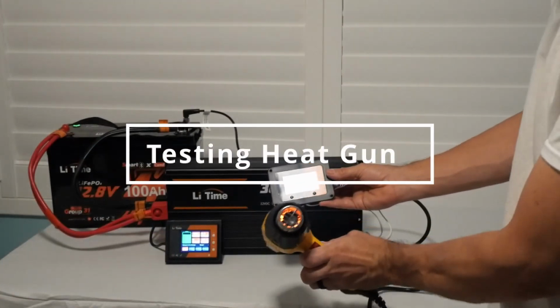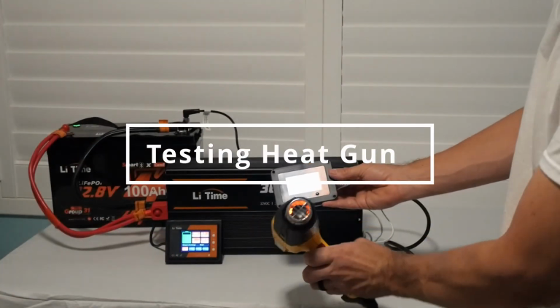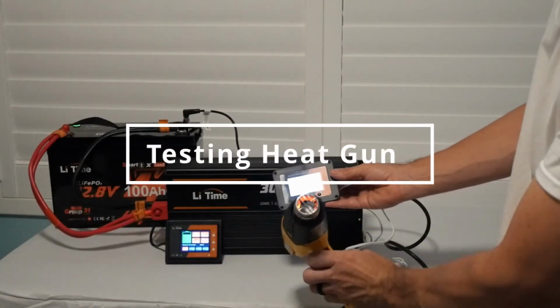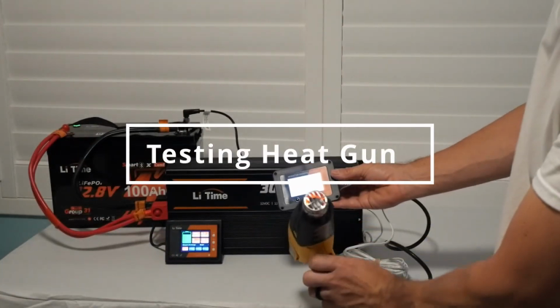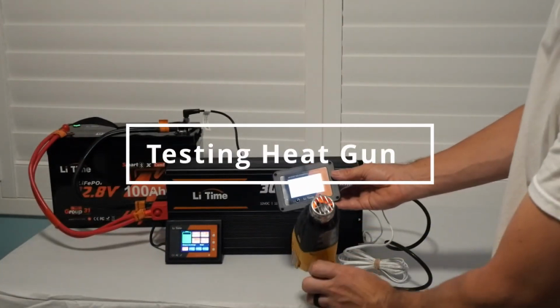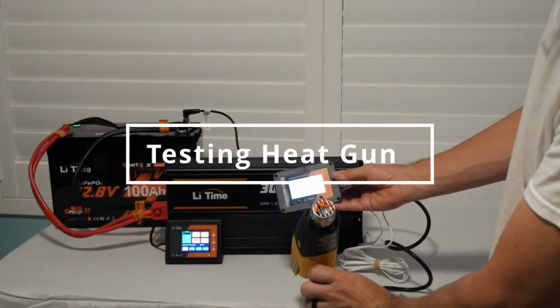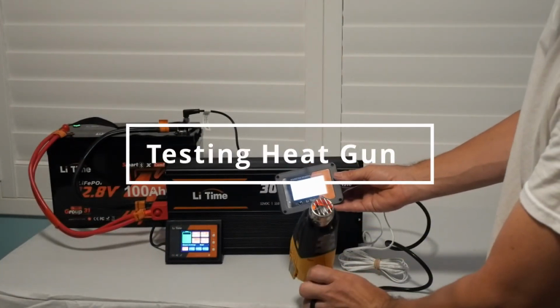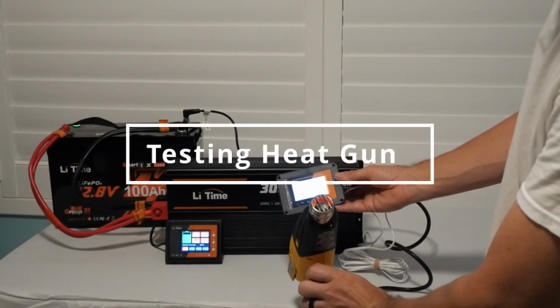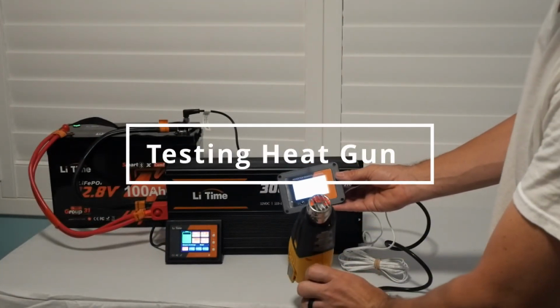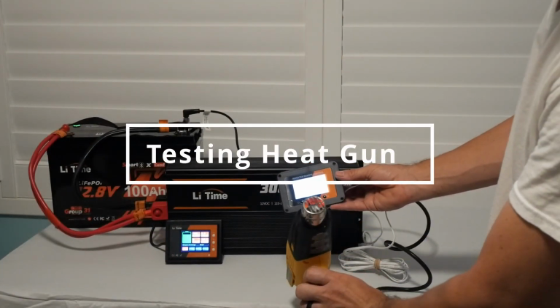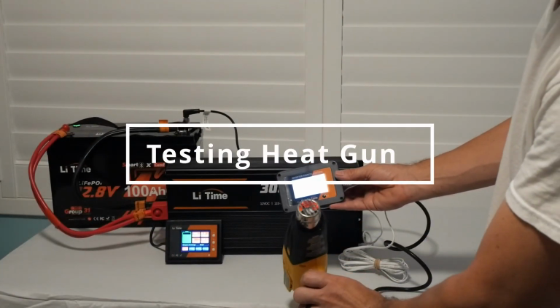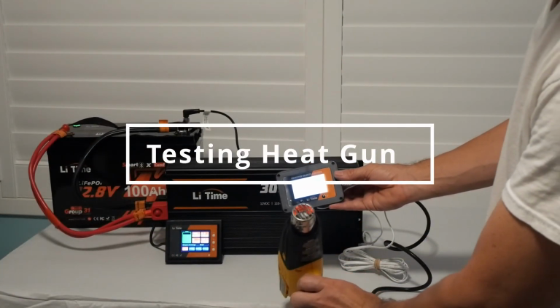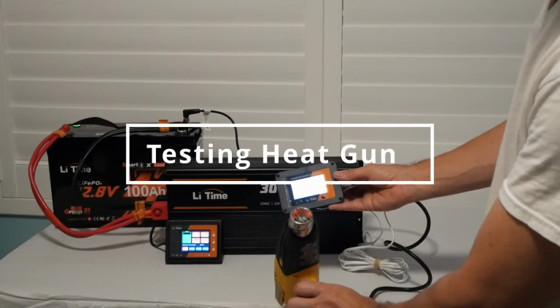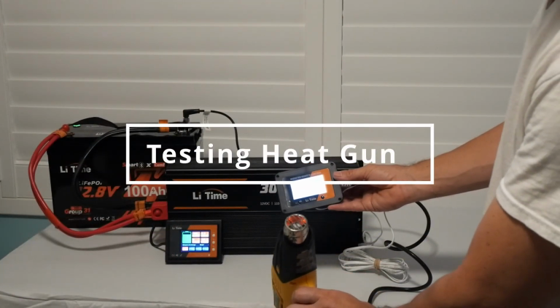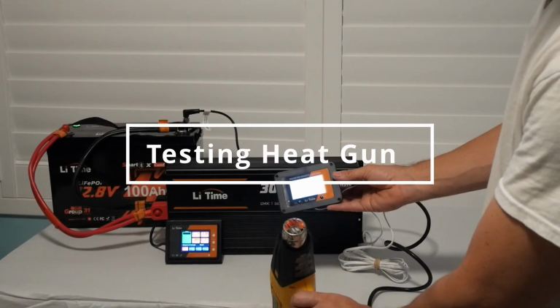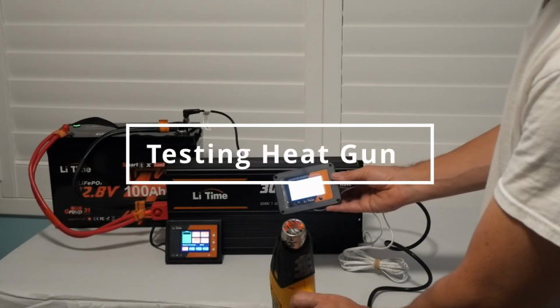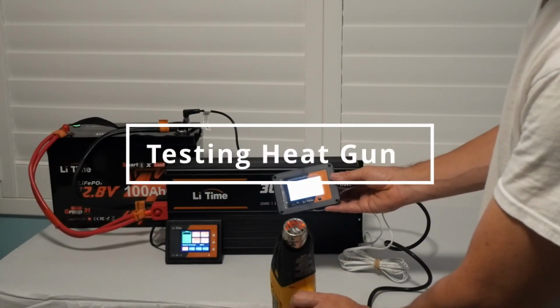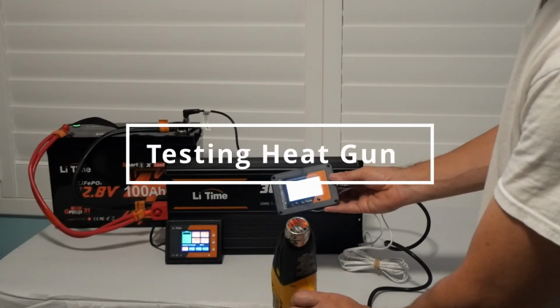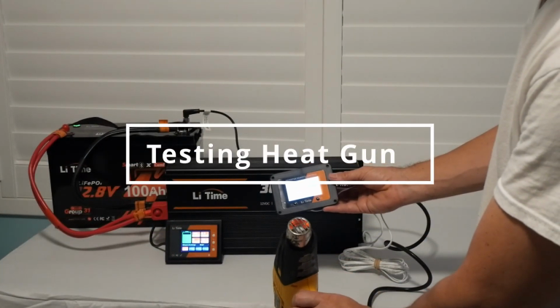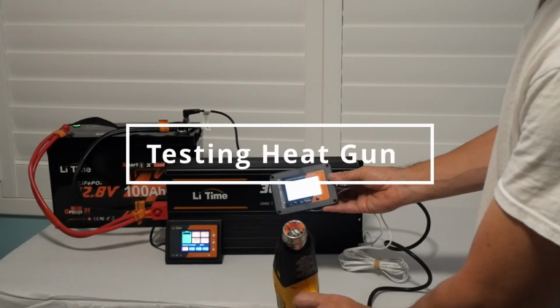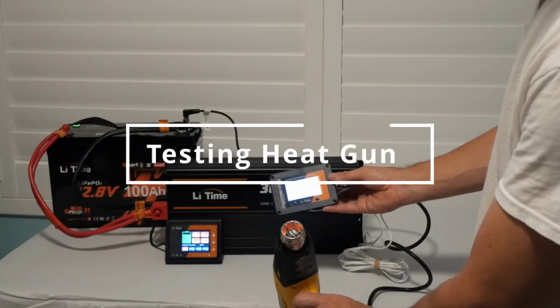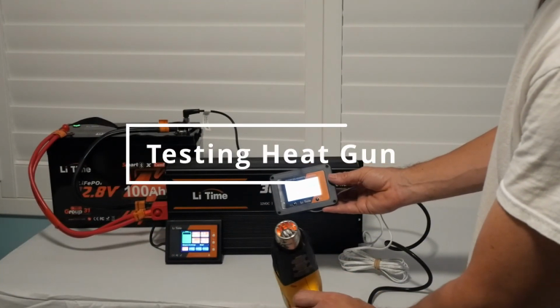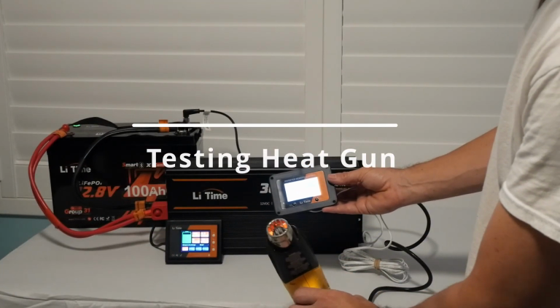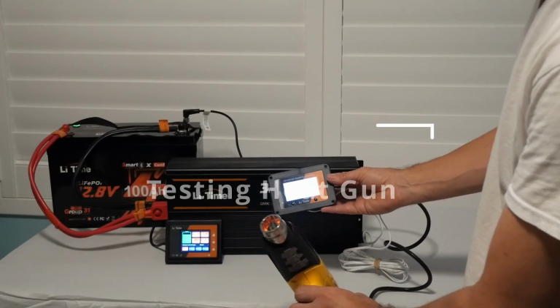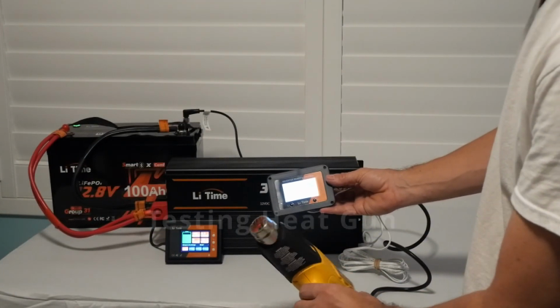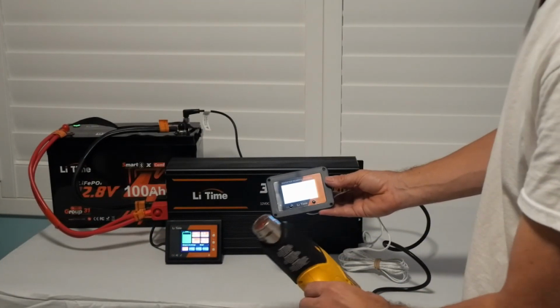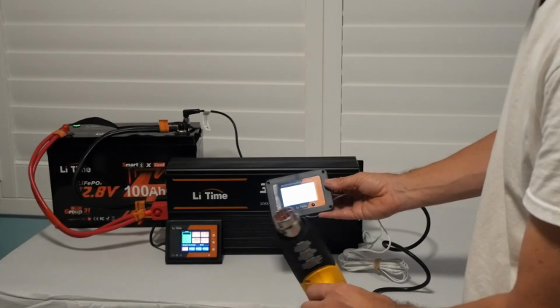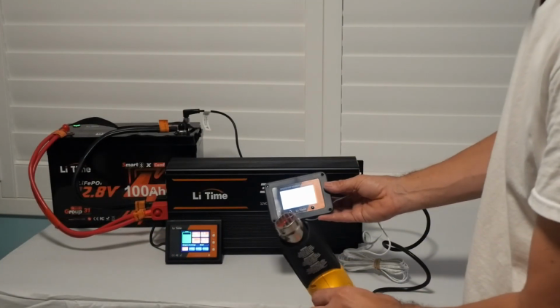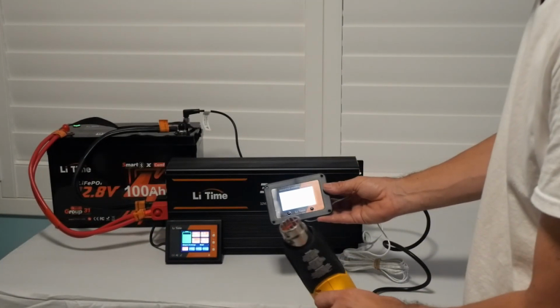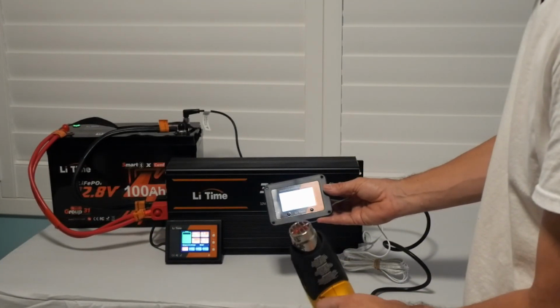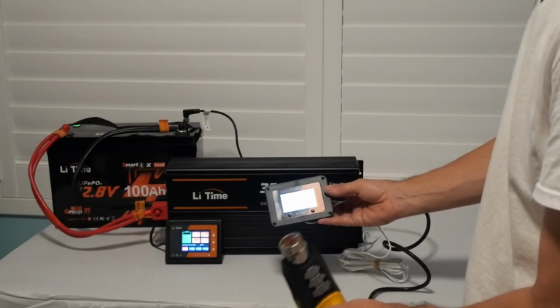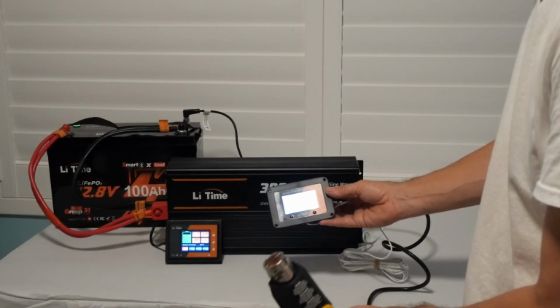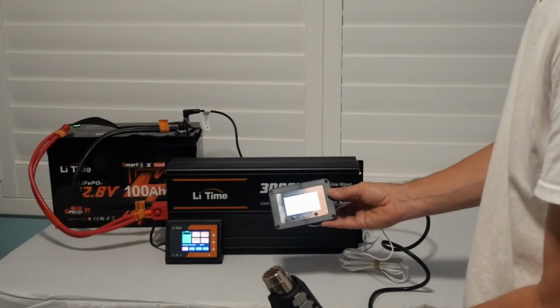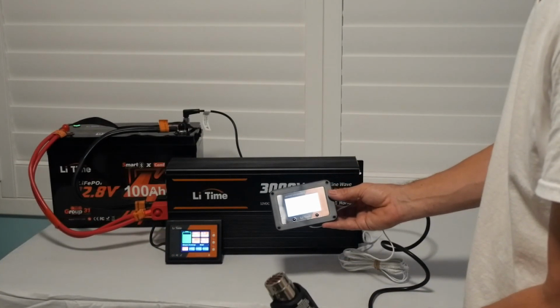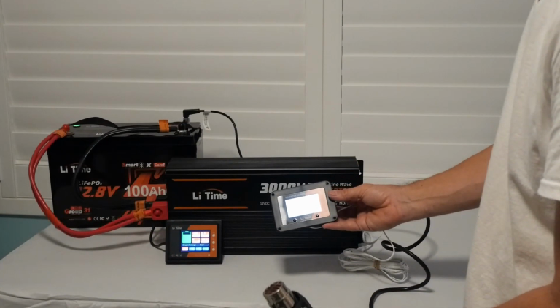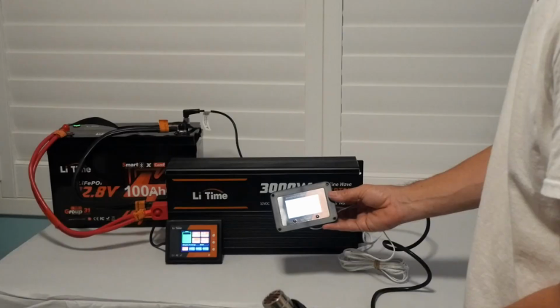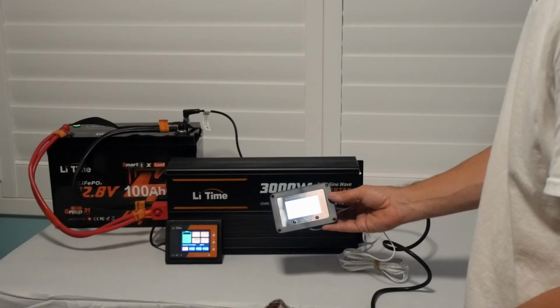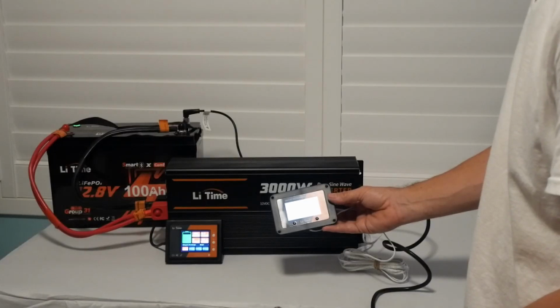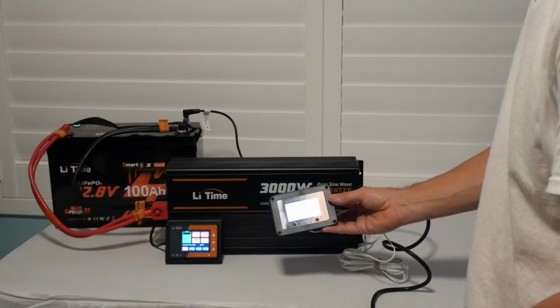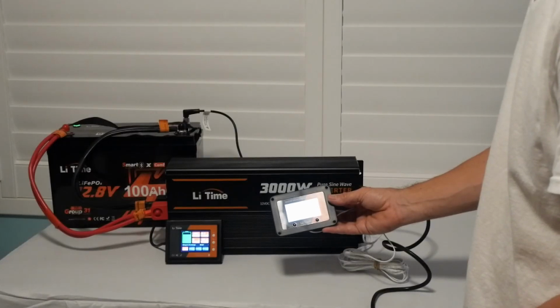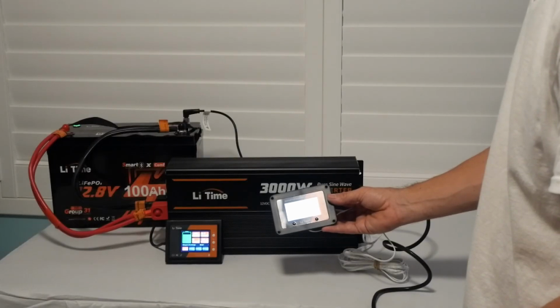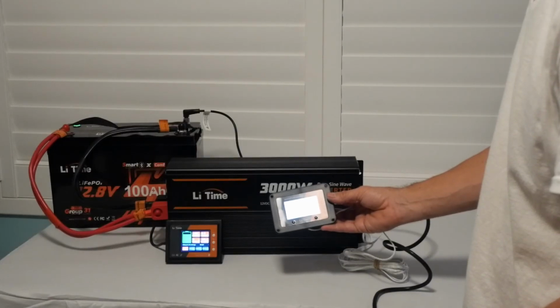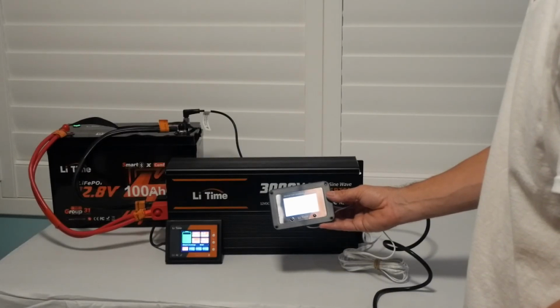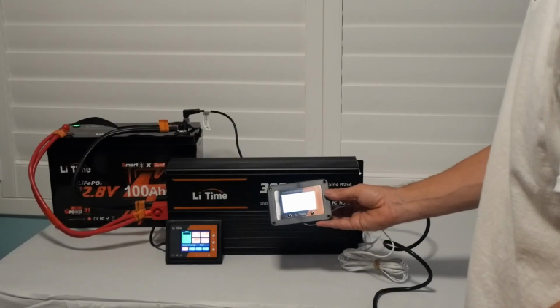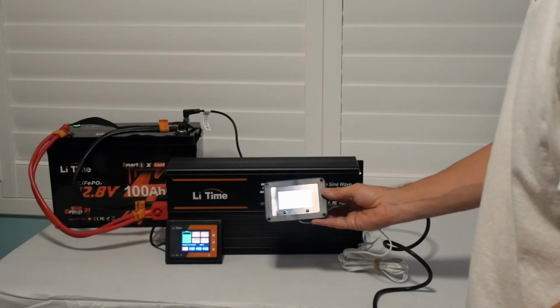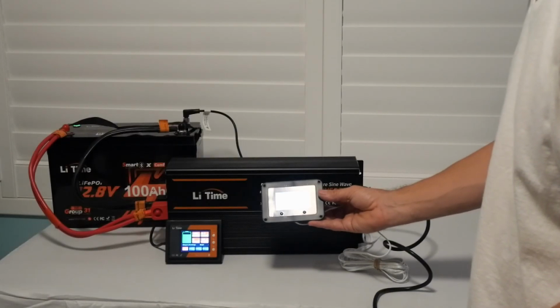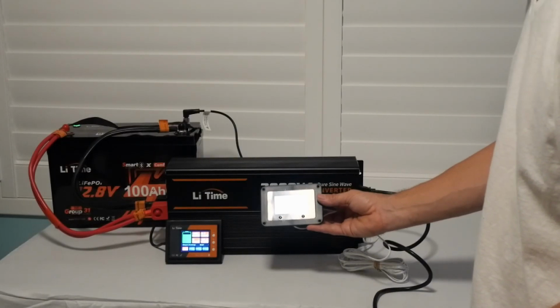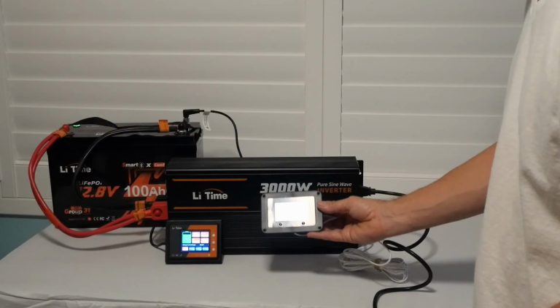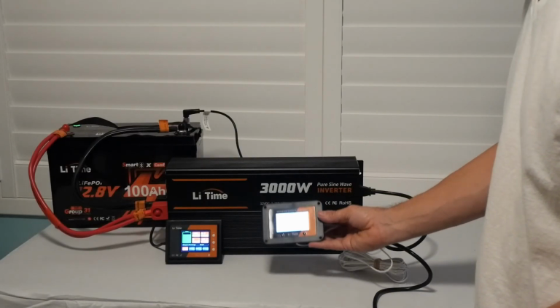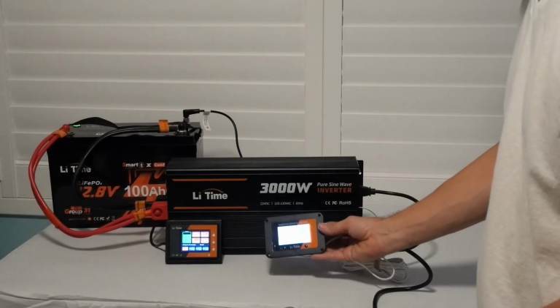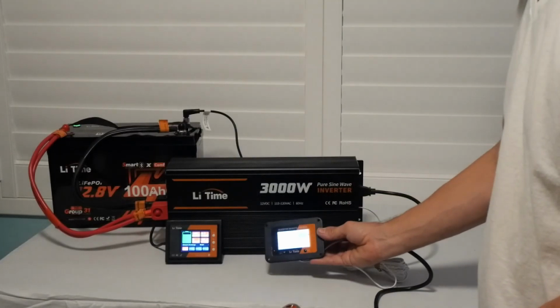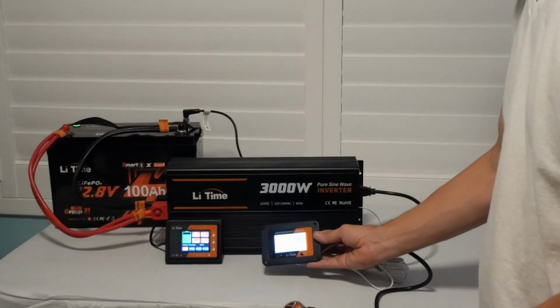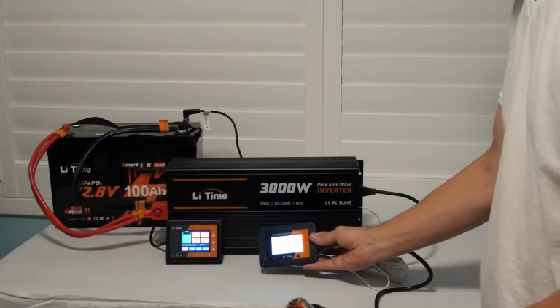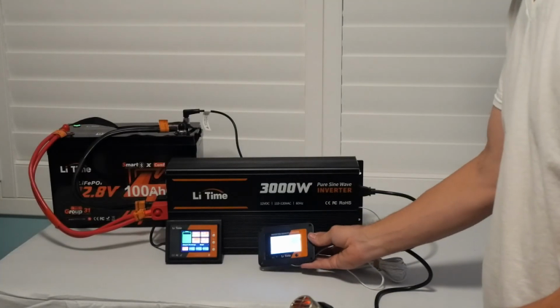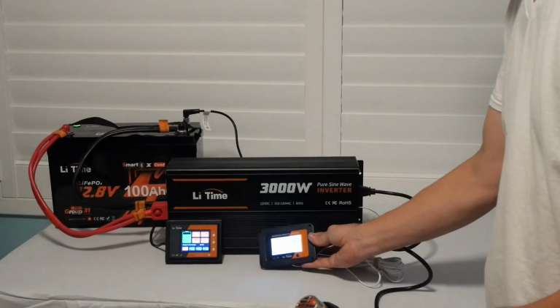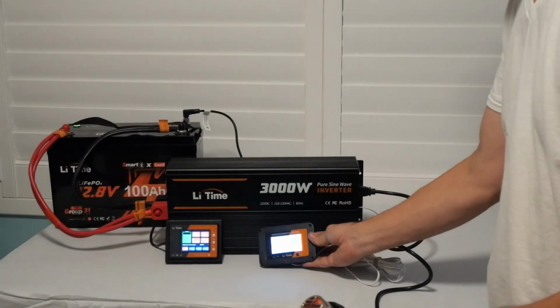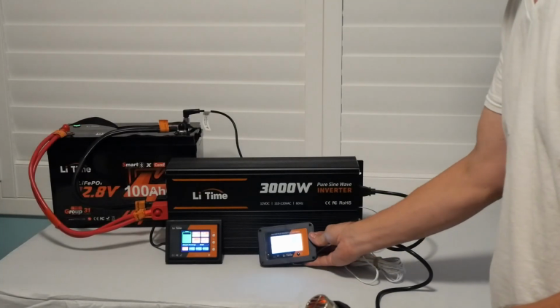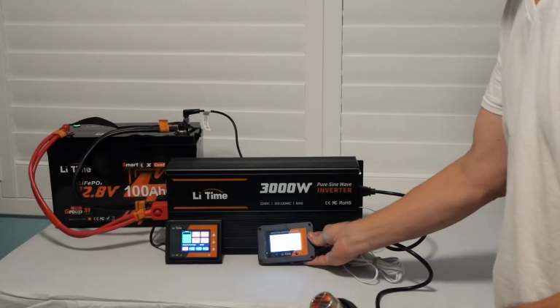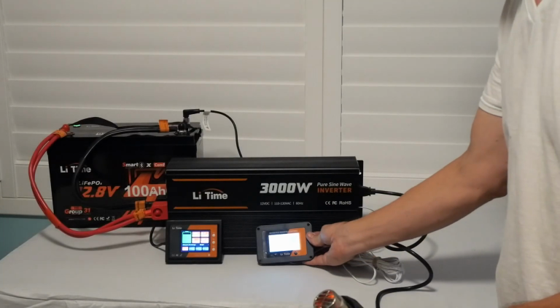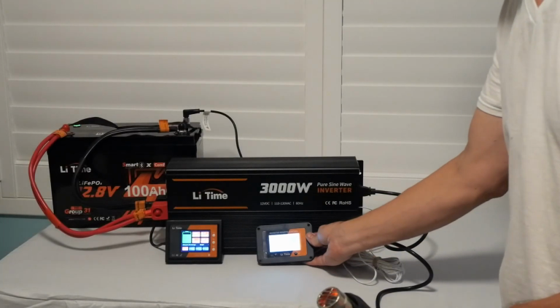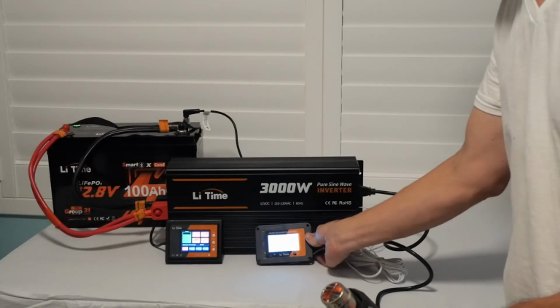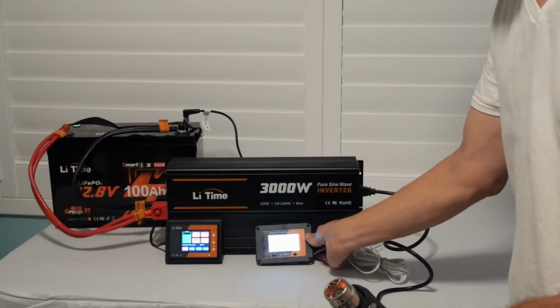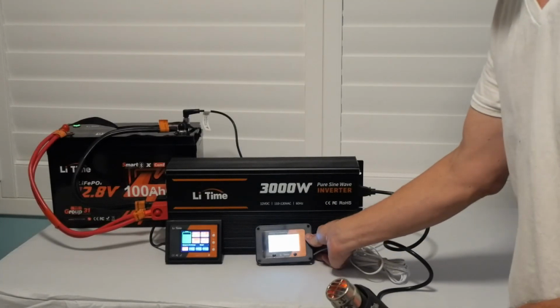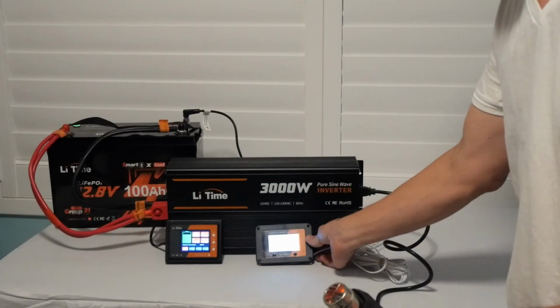Testing with a heat gun. Both the battery and the inverter ran great — no problems at all.